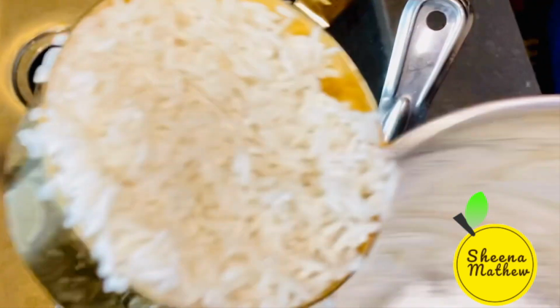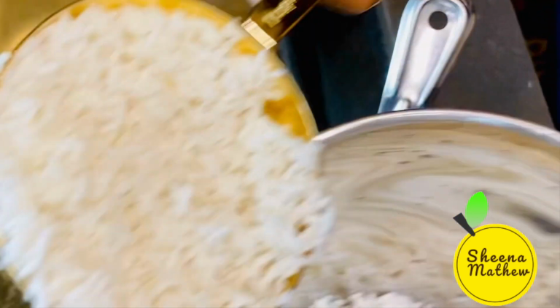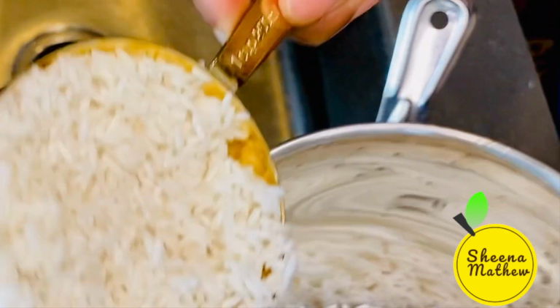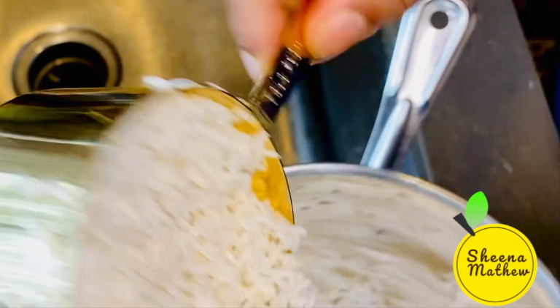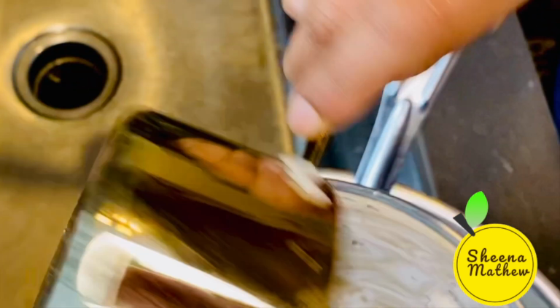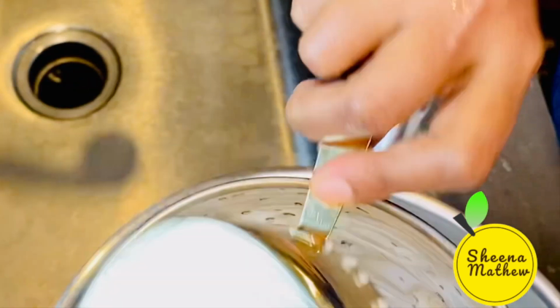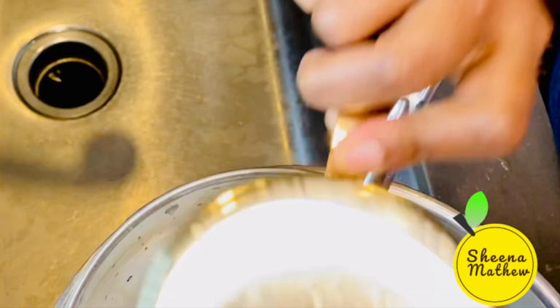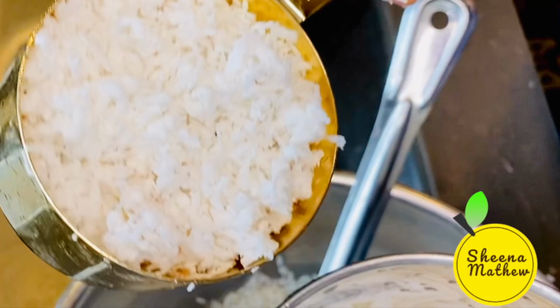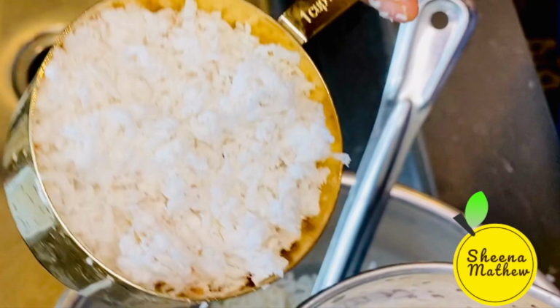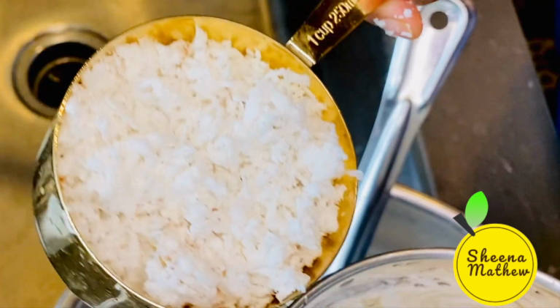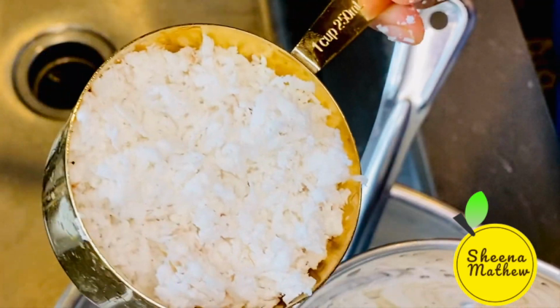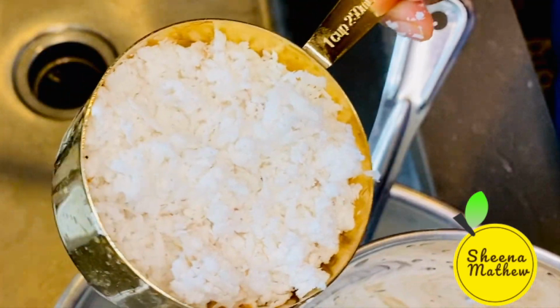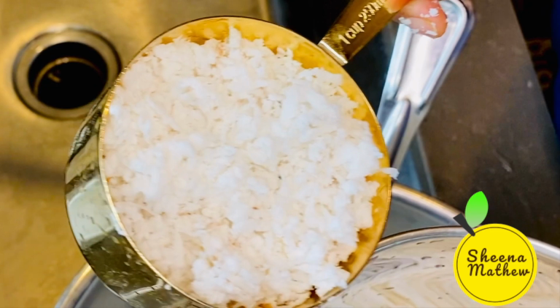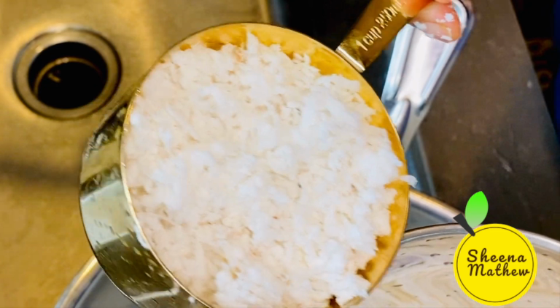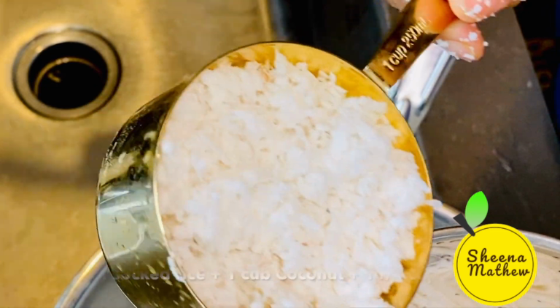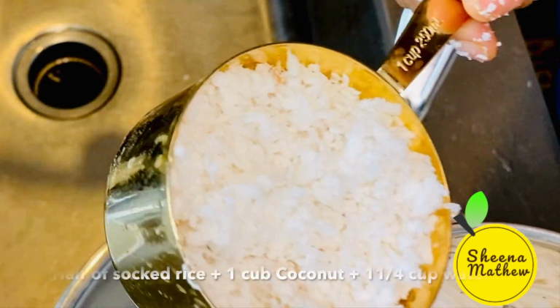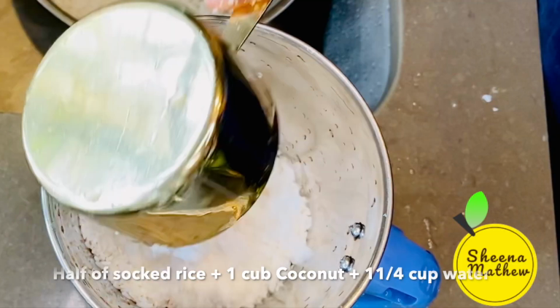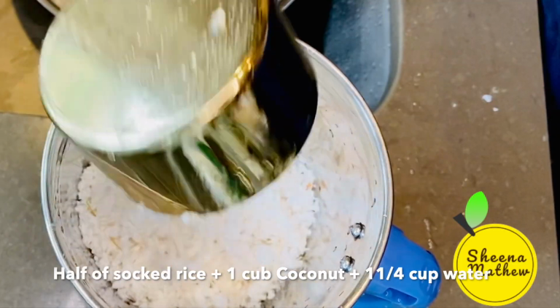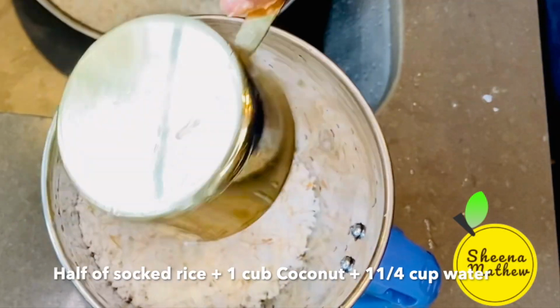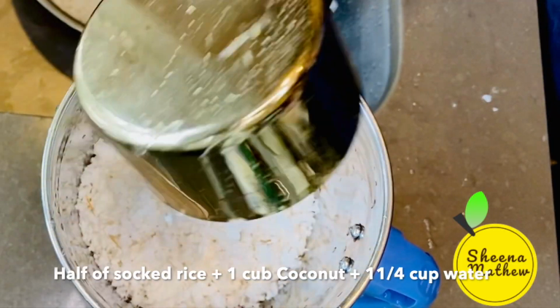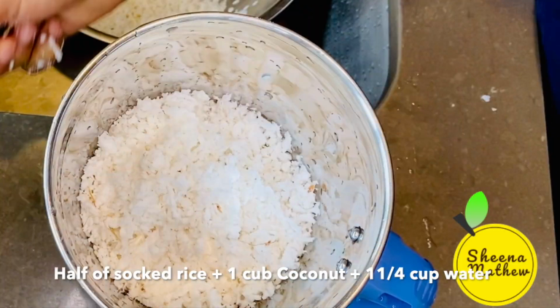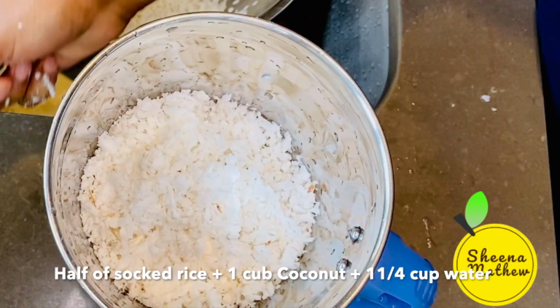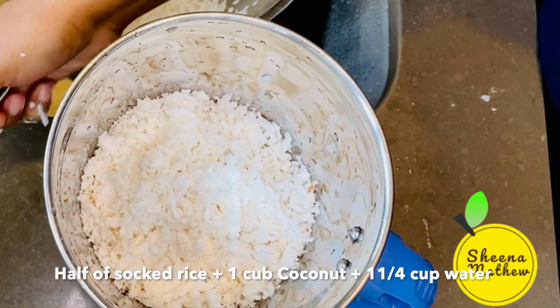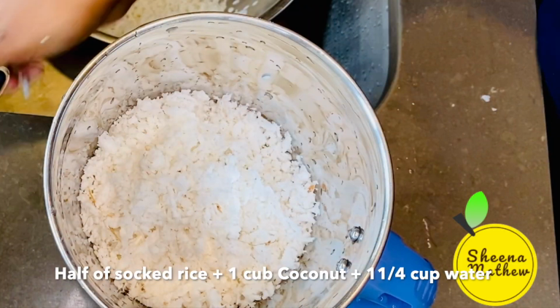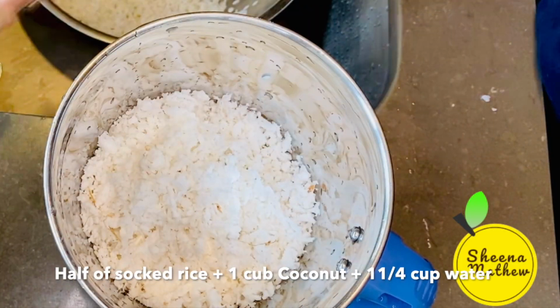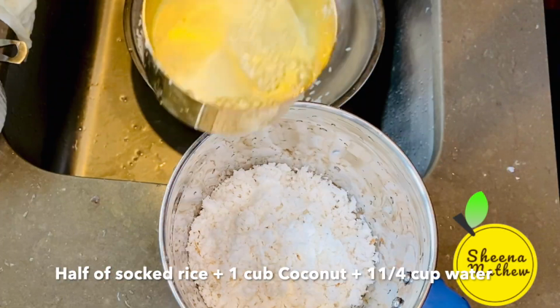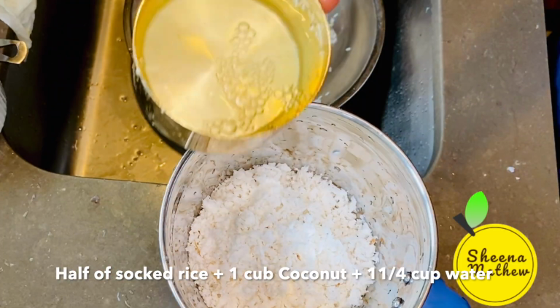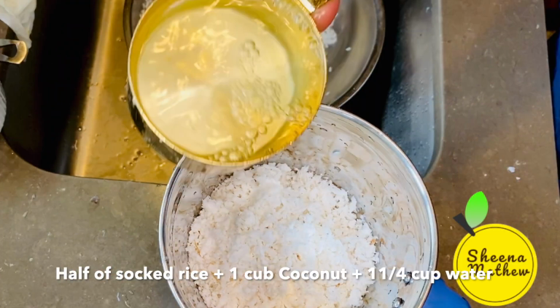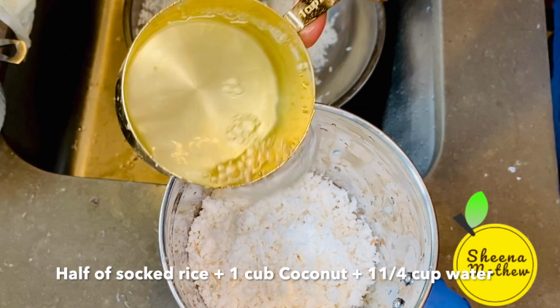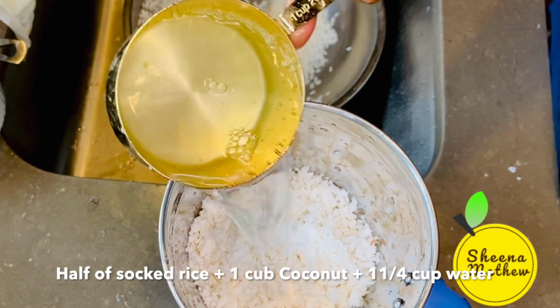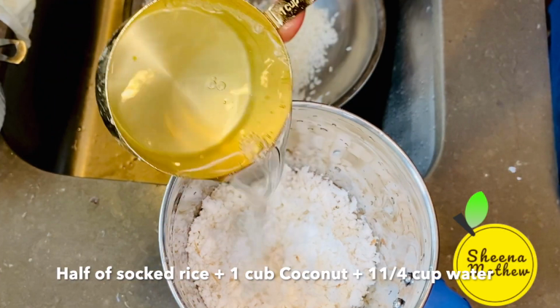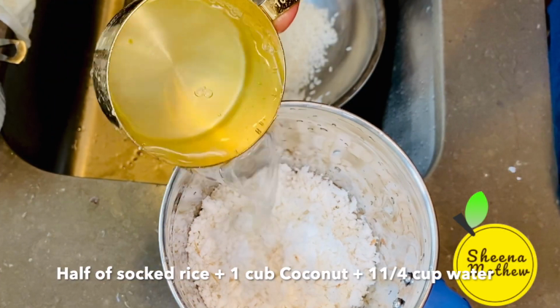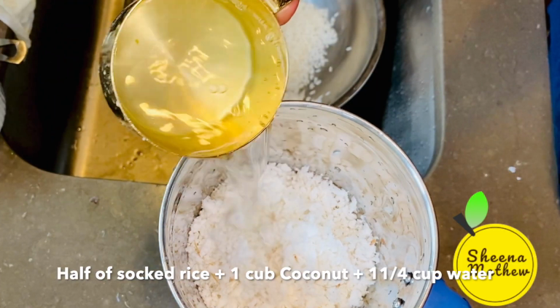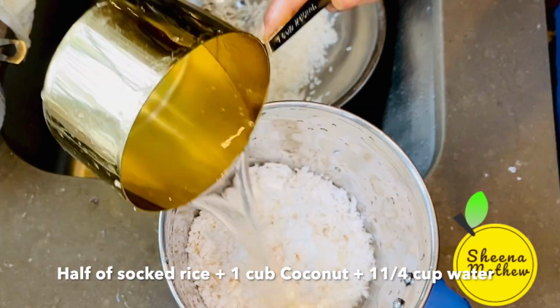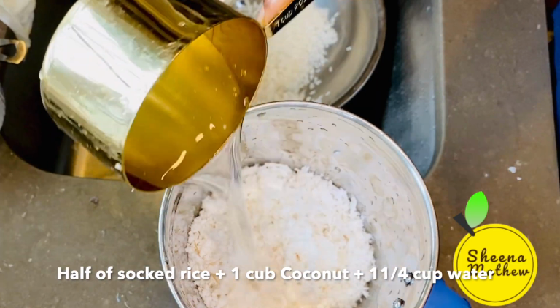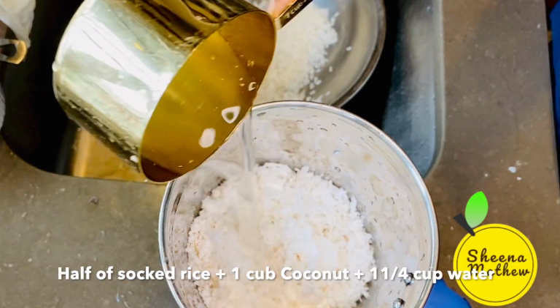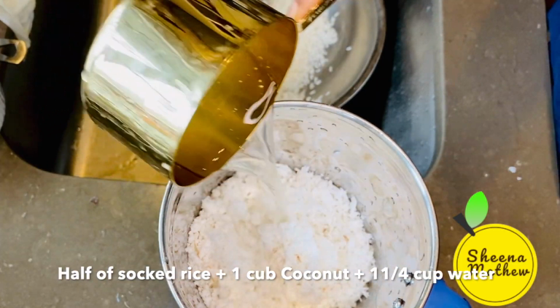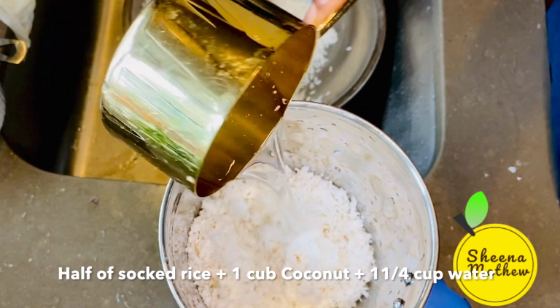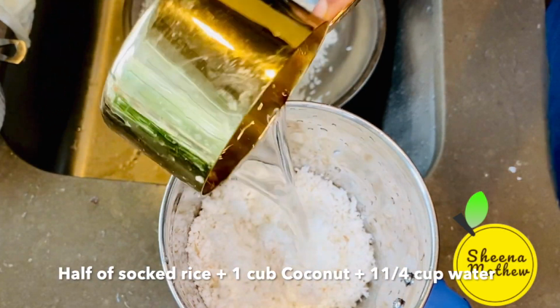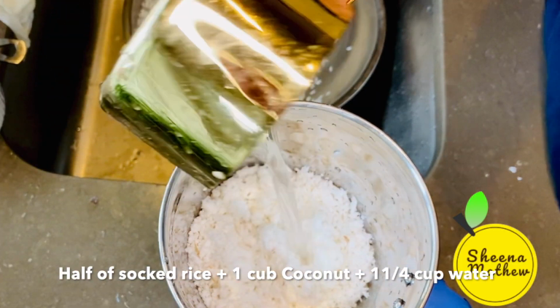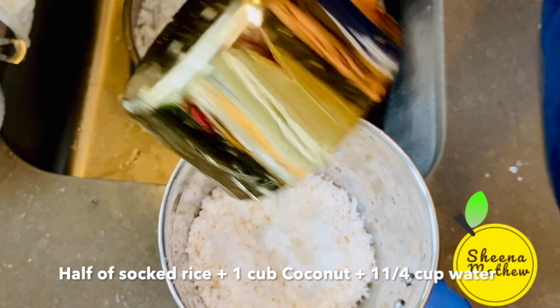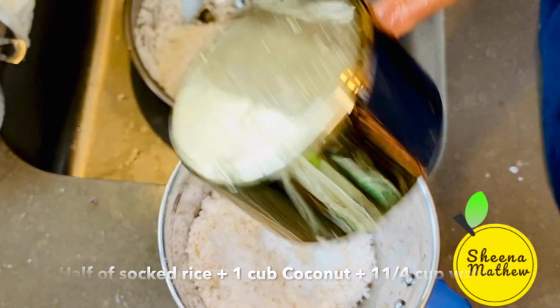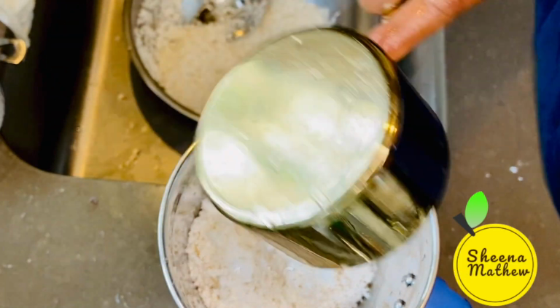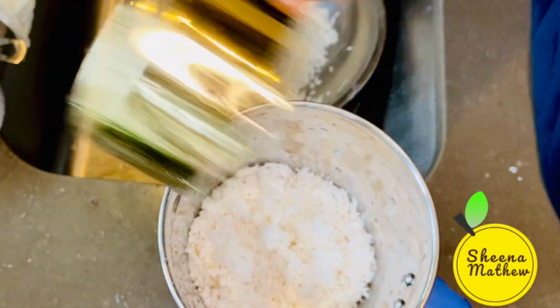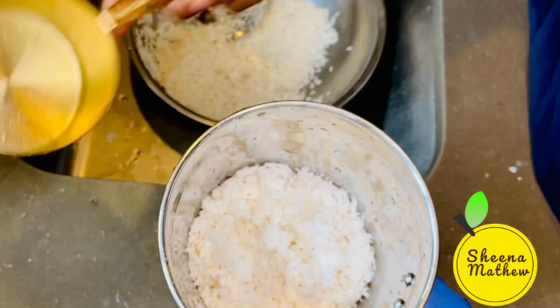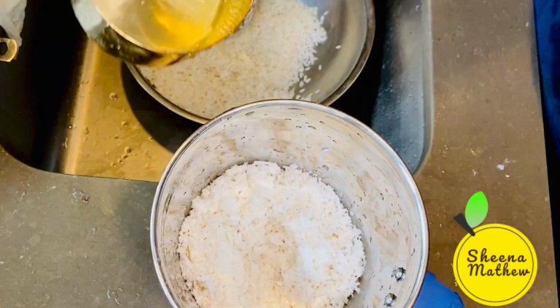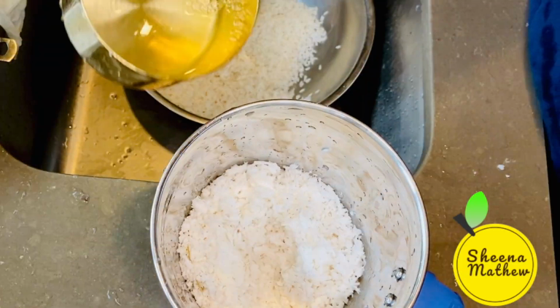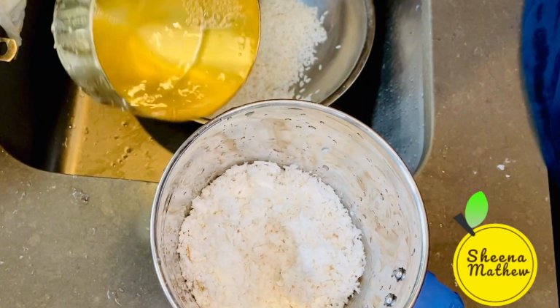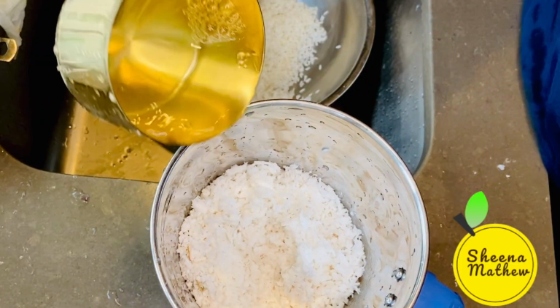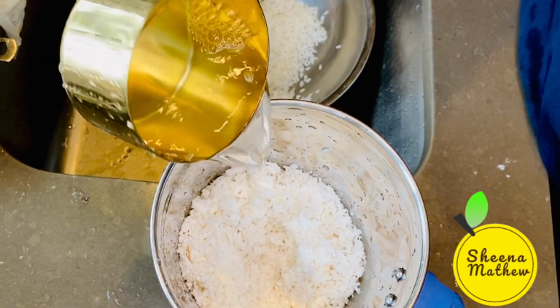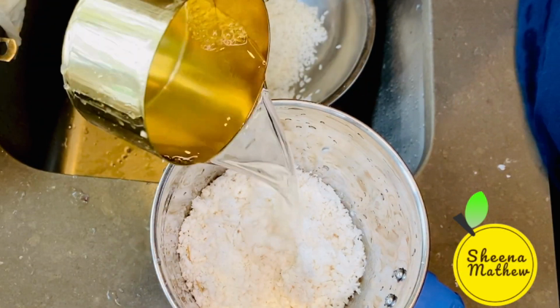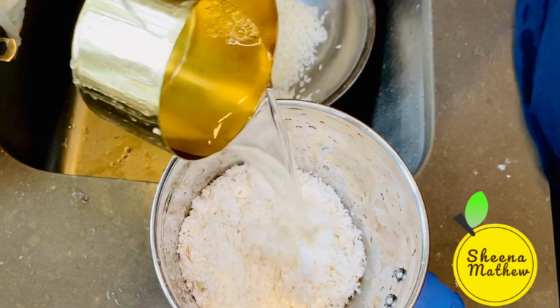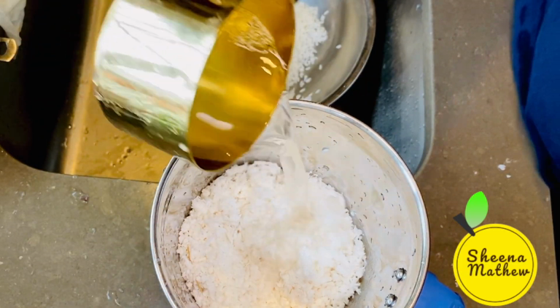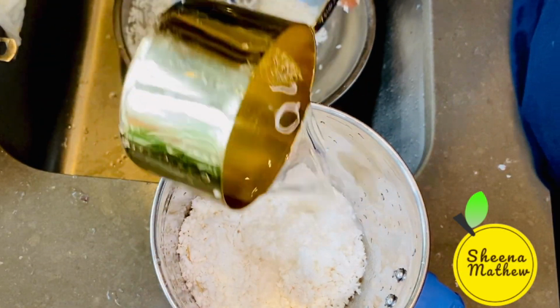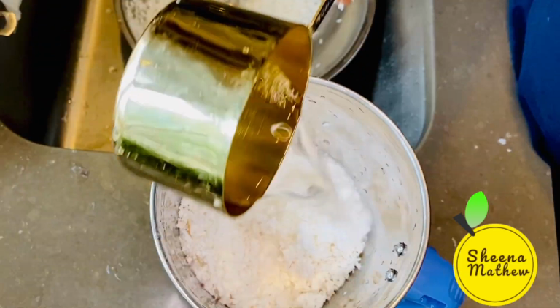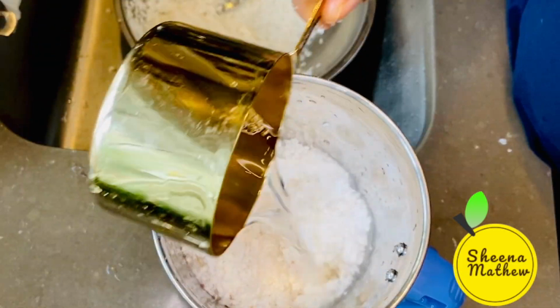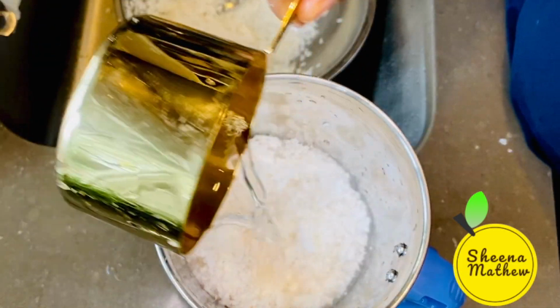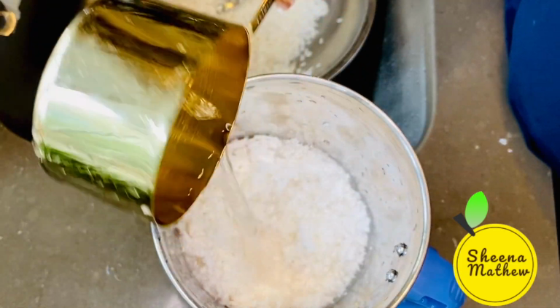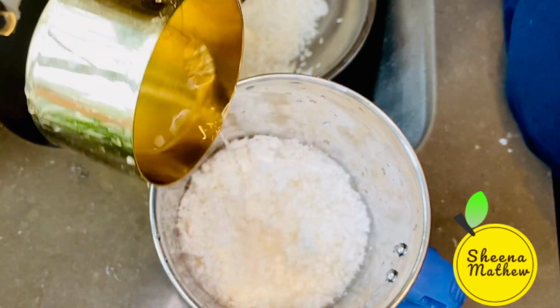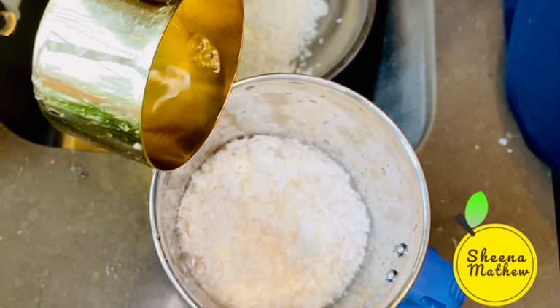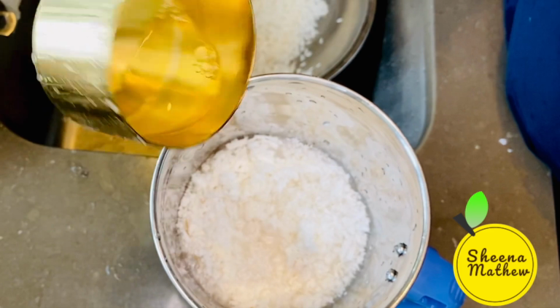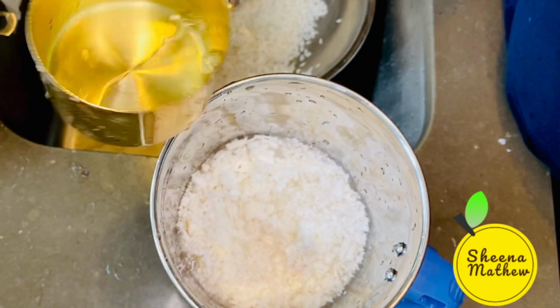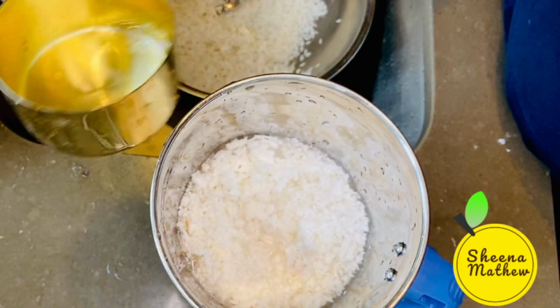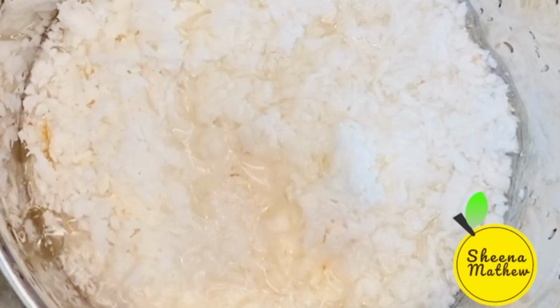1 cup of rice. Turn the rice when it is full of 3 ingredients.